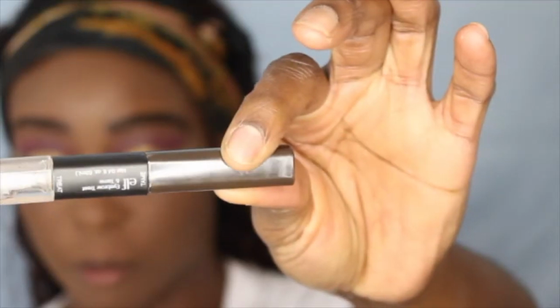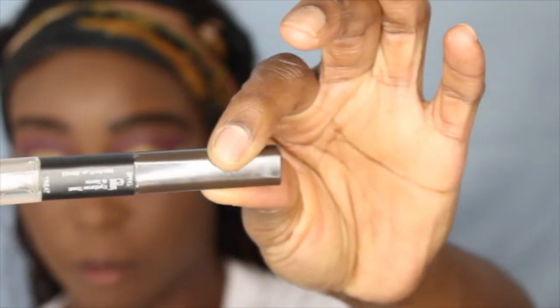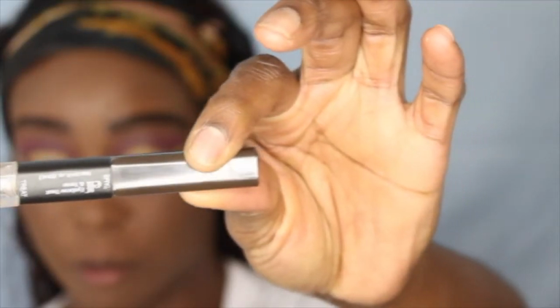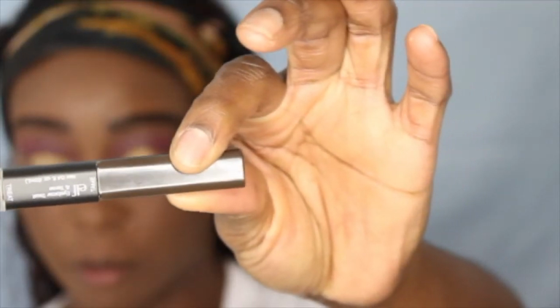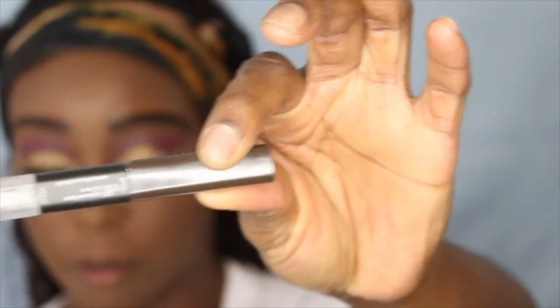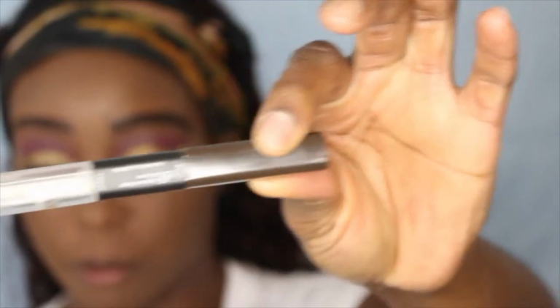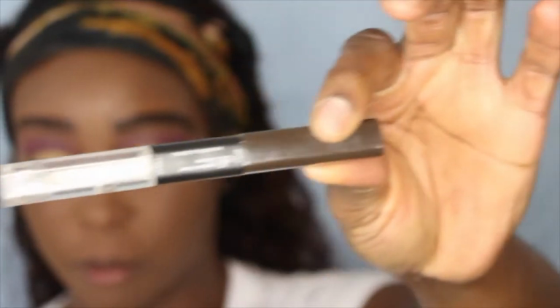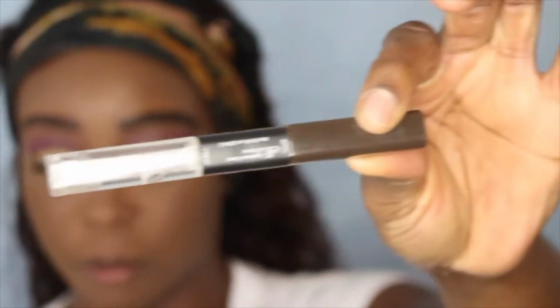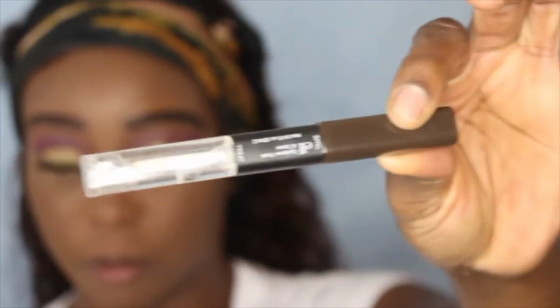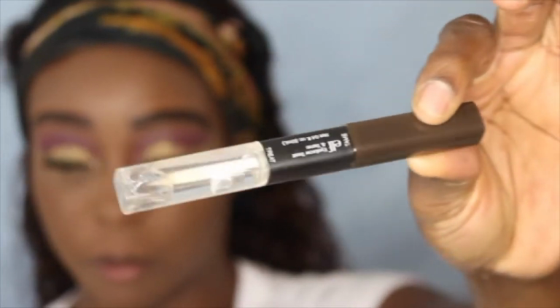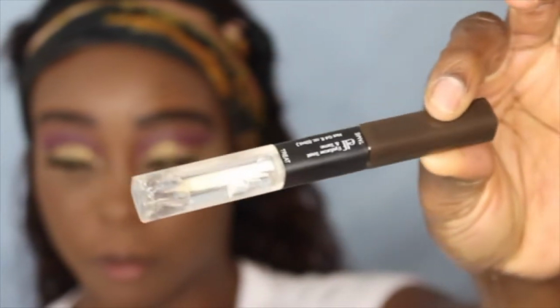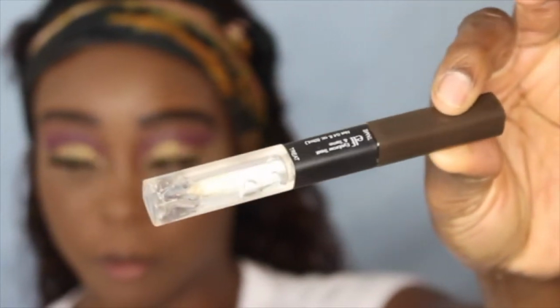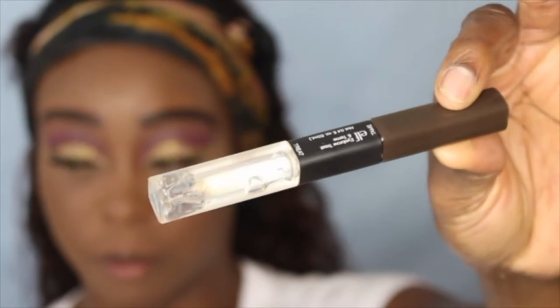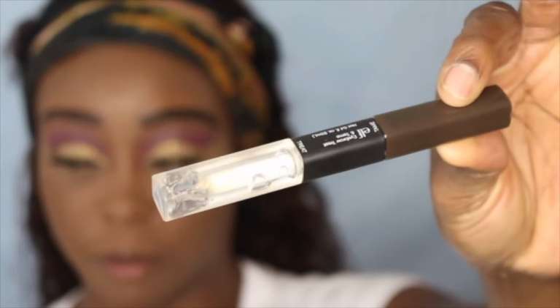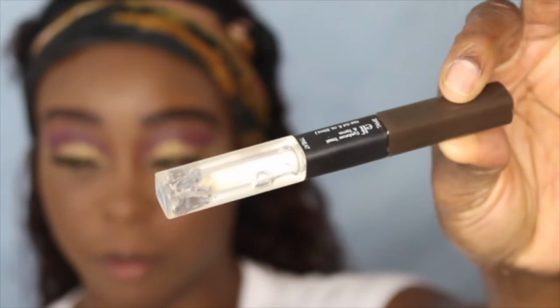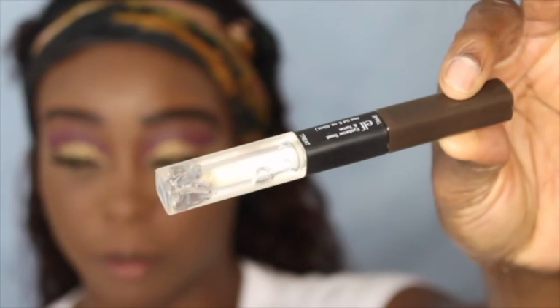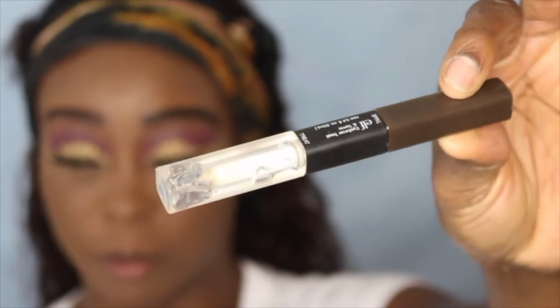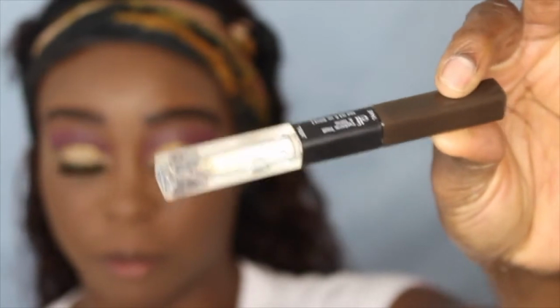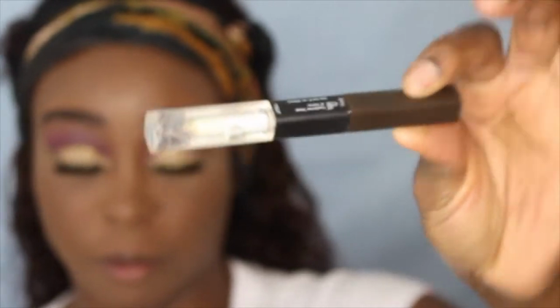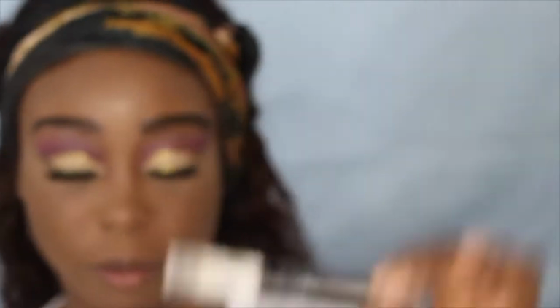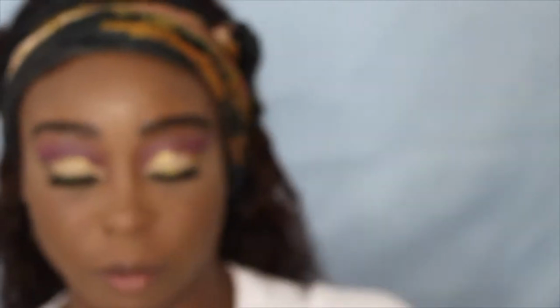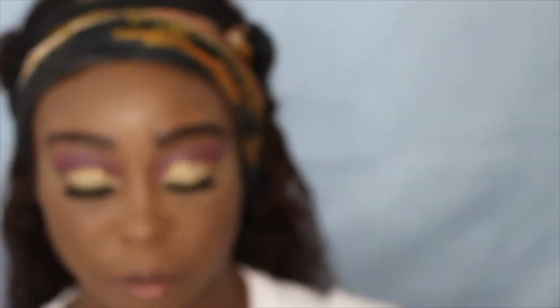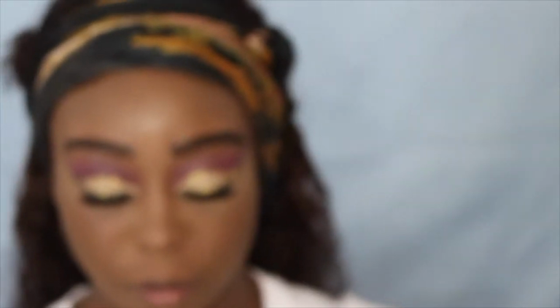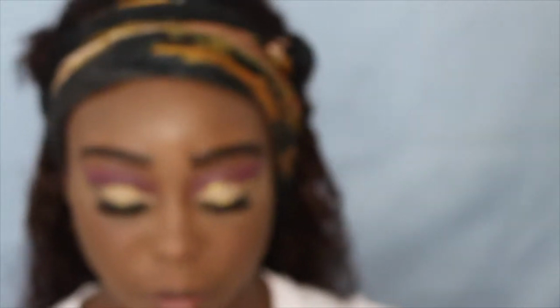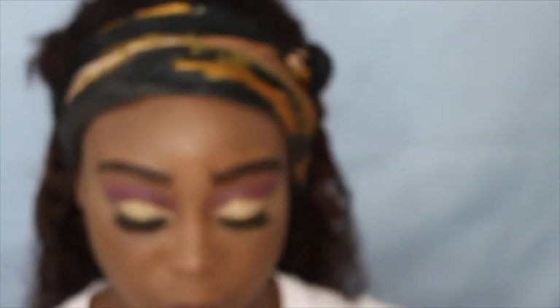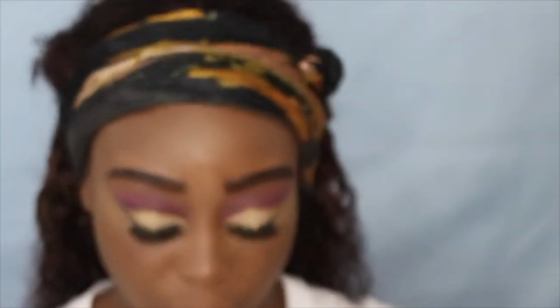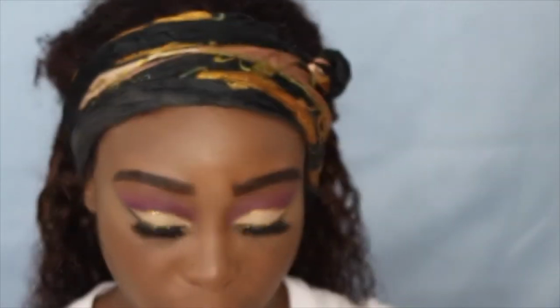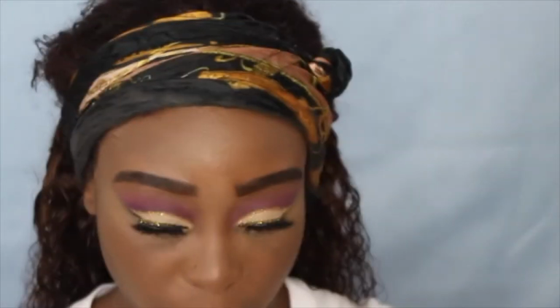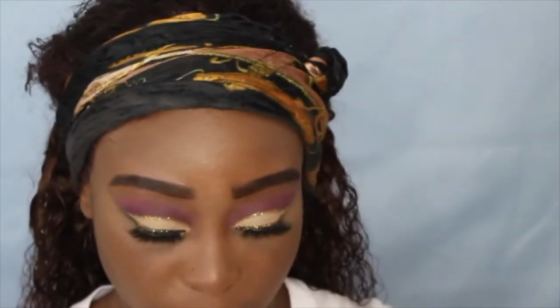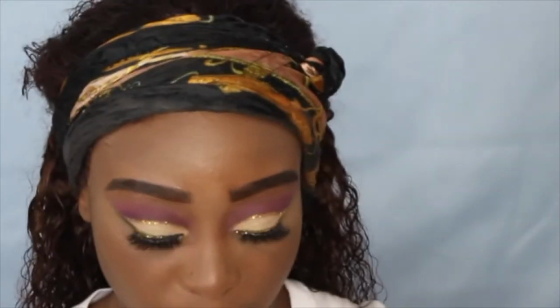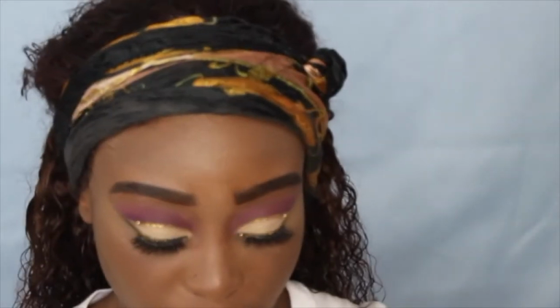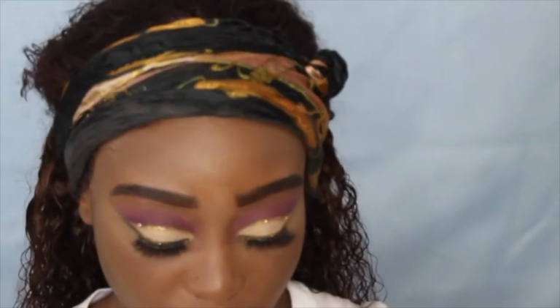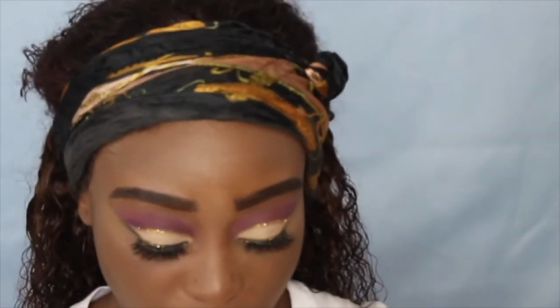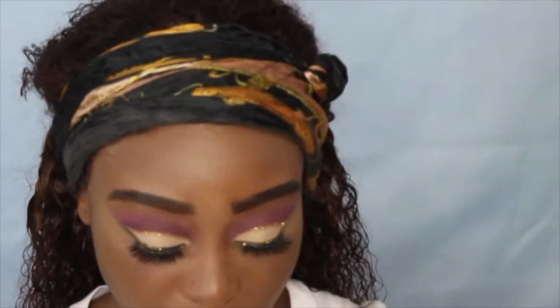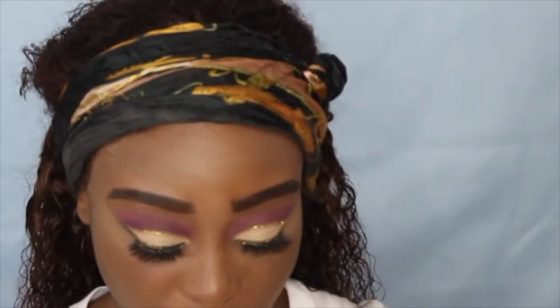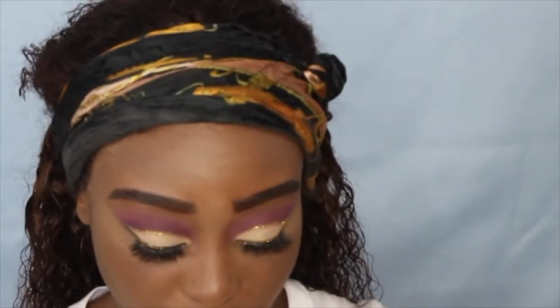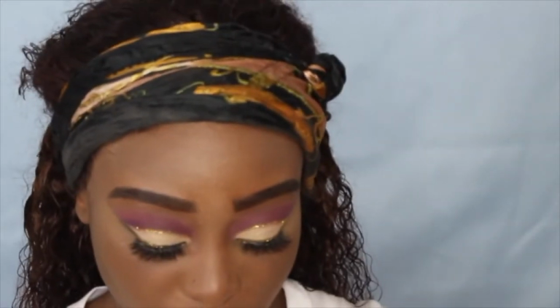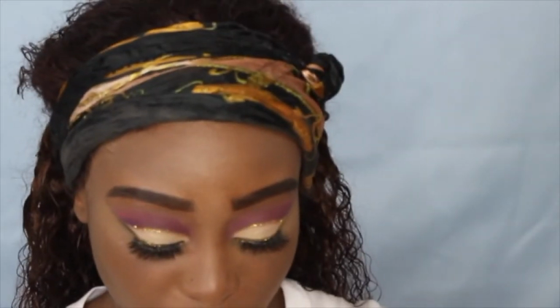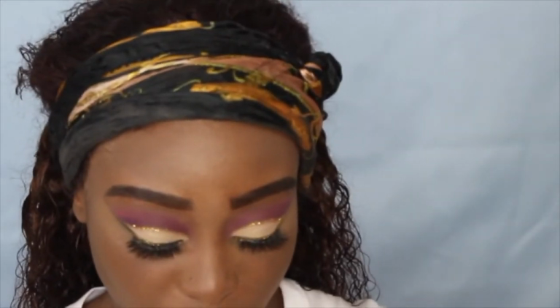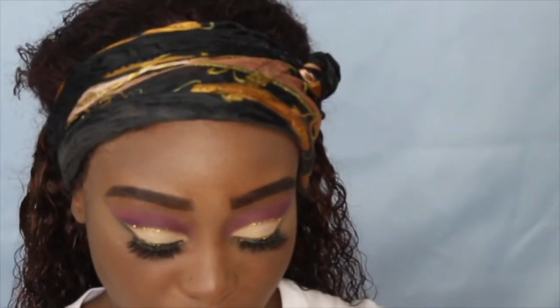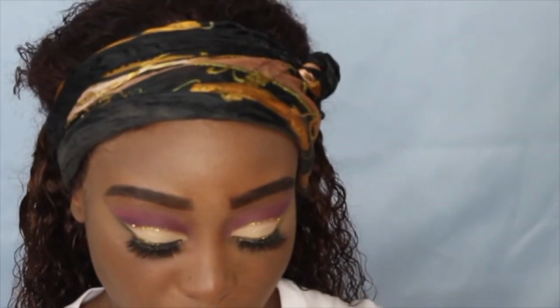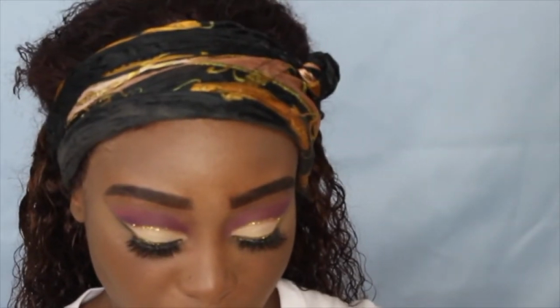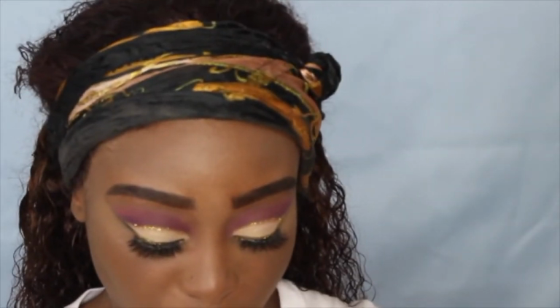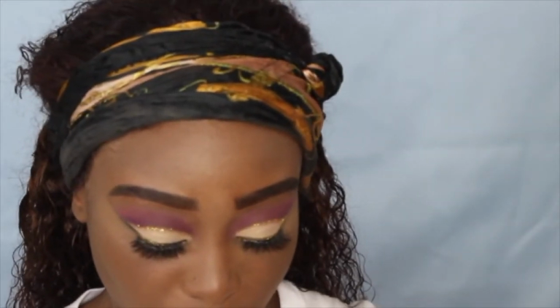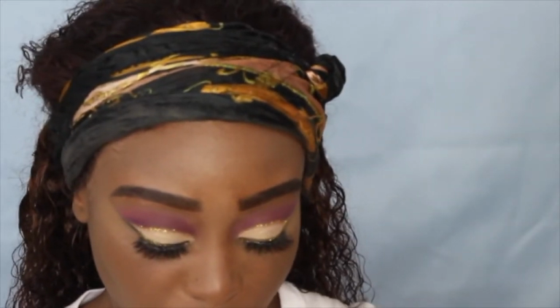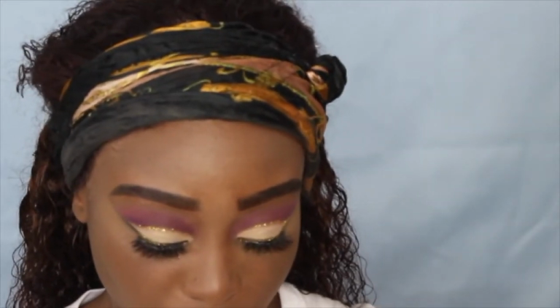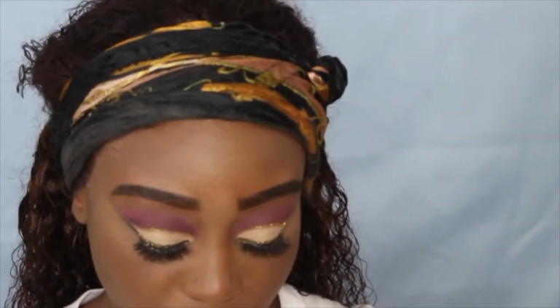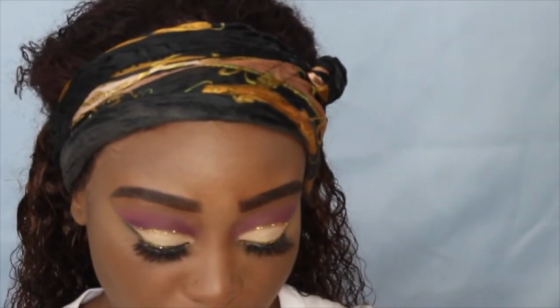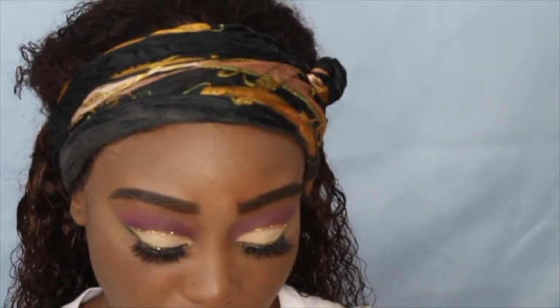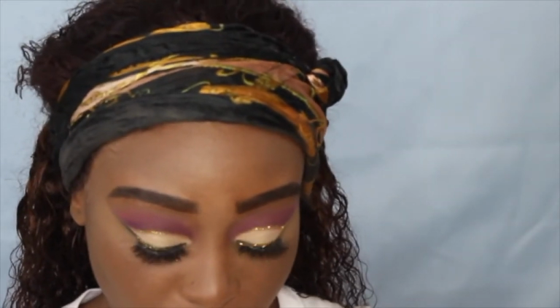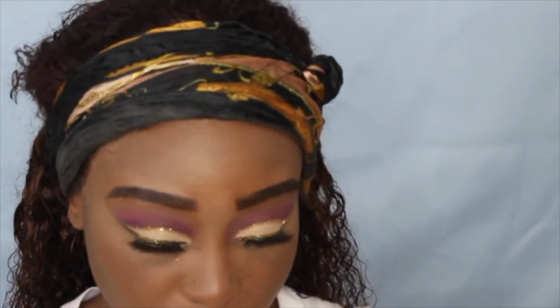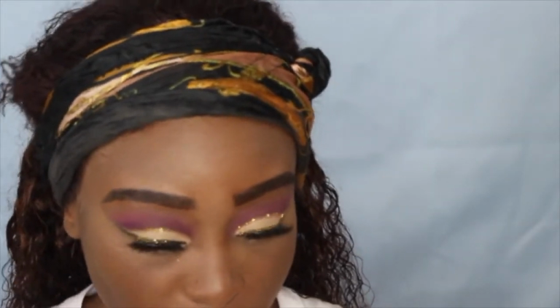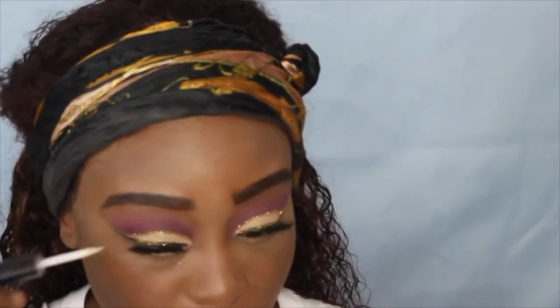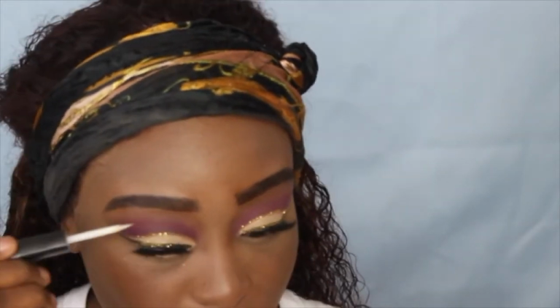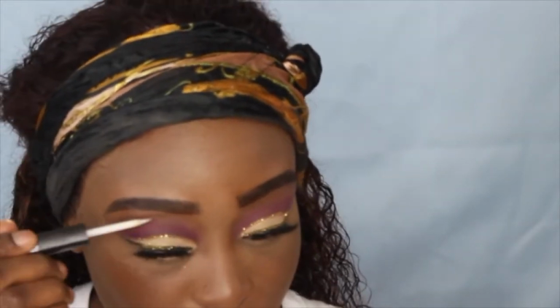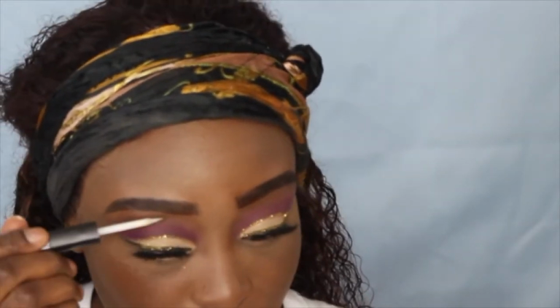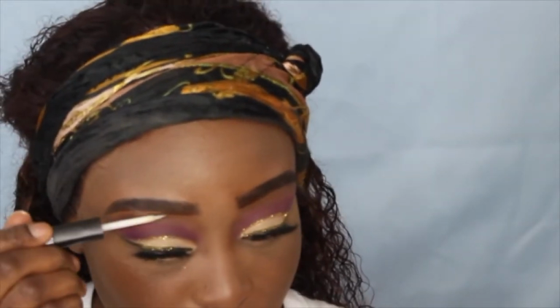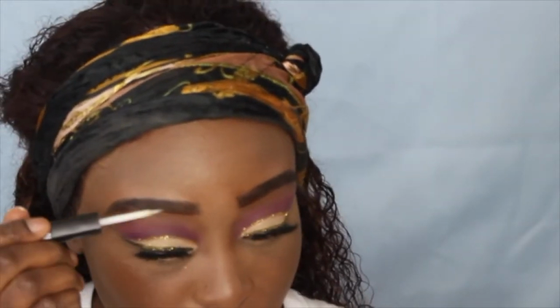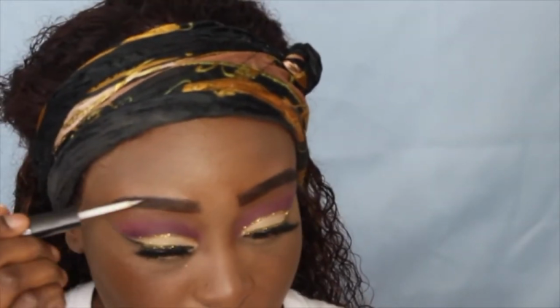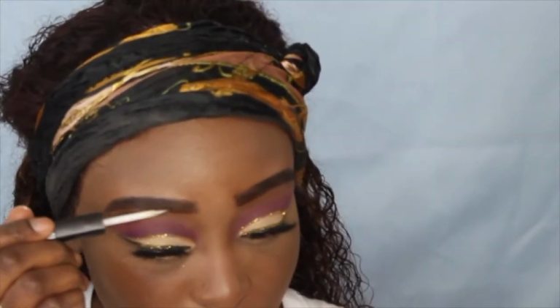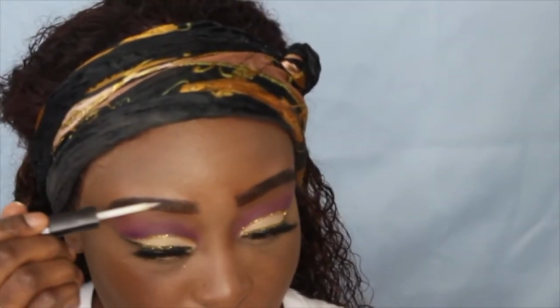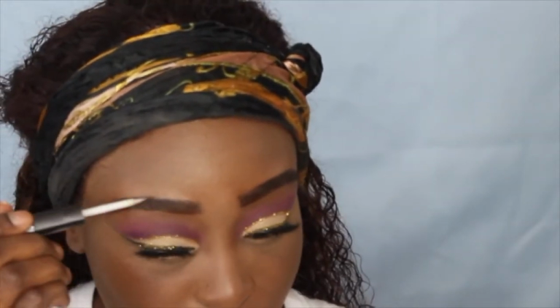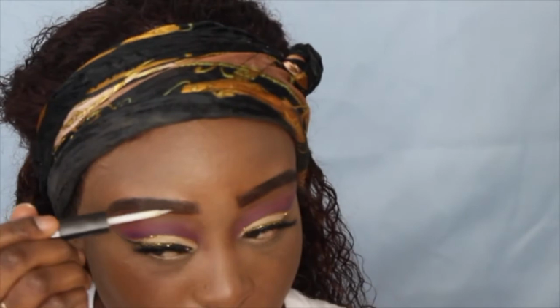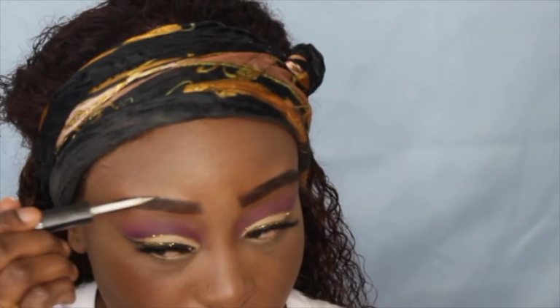Now I'm going to go into this Elf product — it's kind of like a brow setter that also tints, and I'm using the clear part.